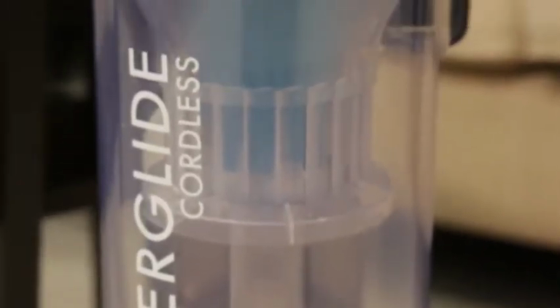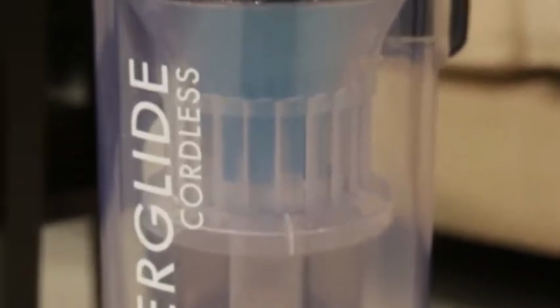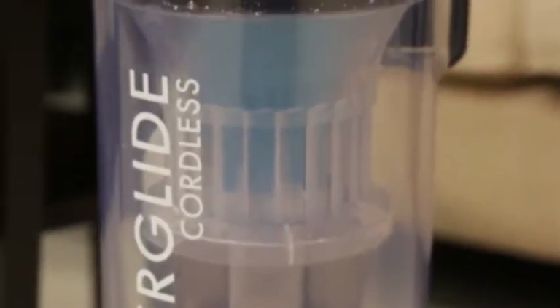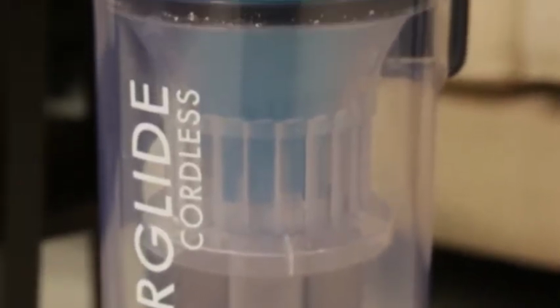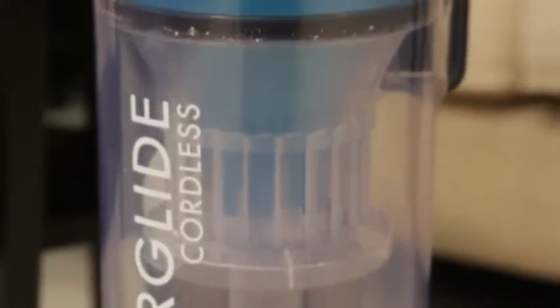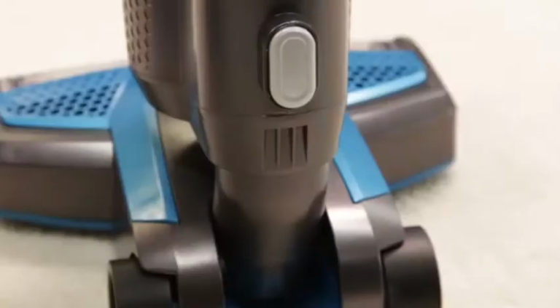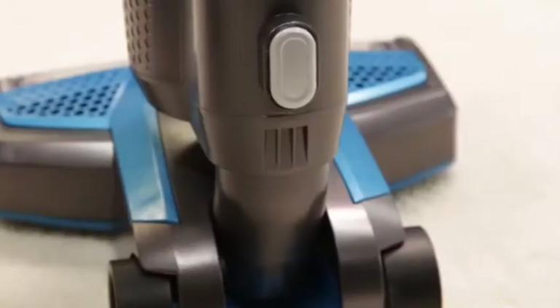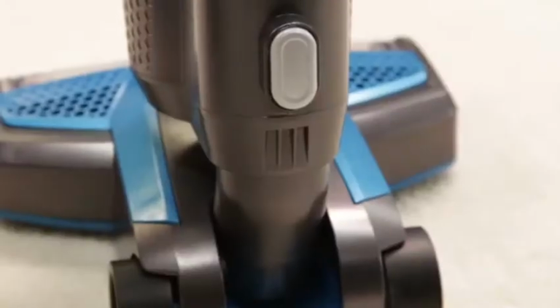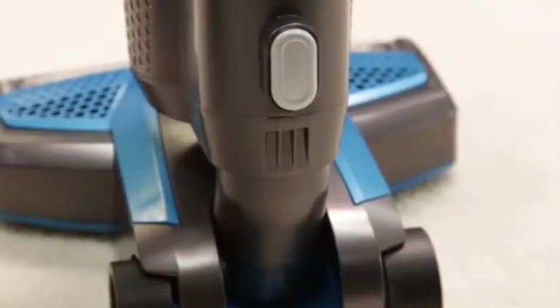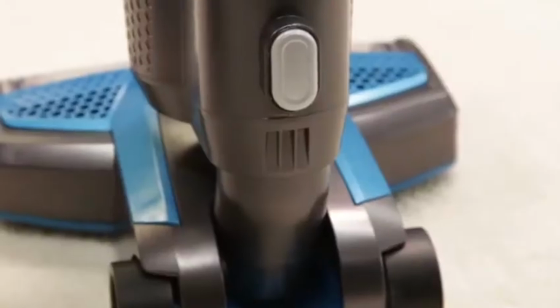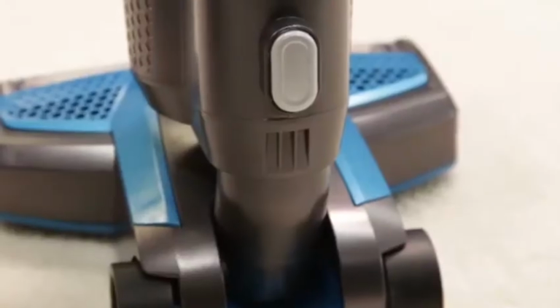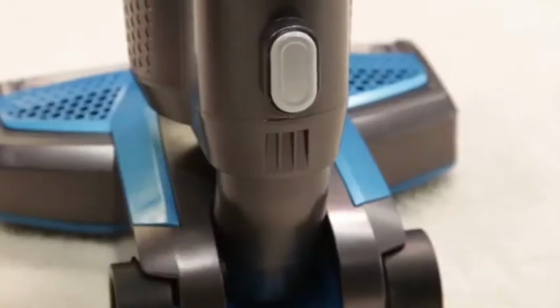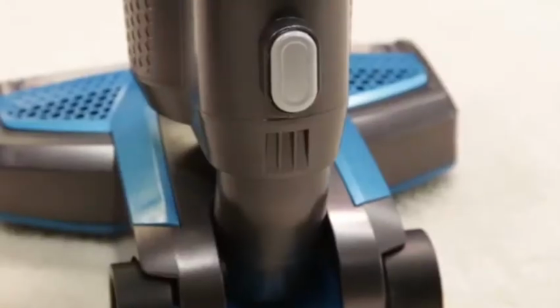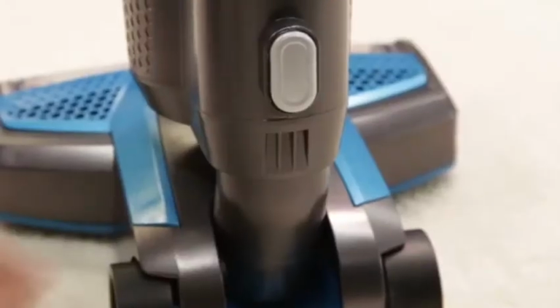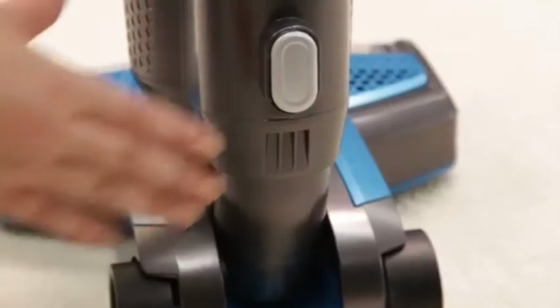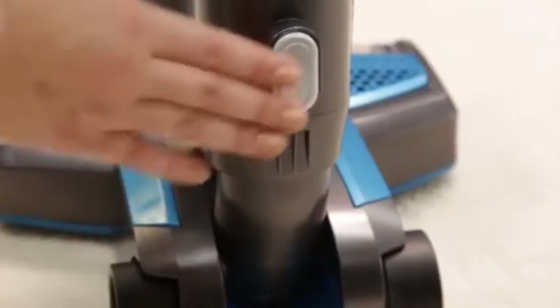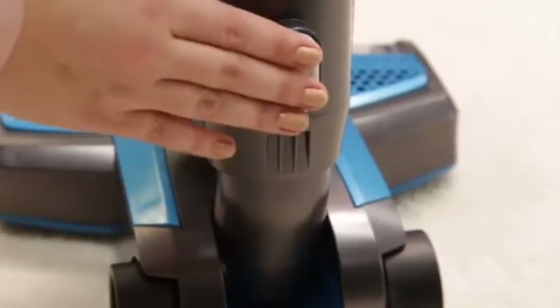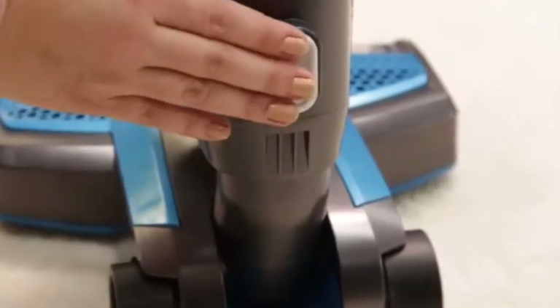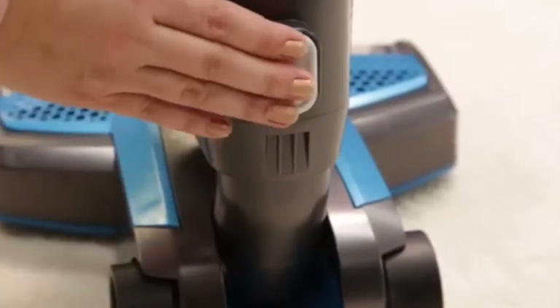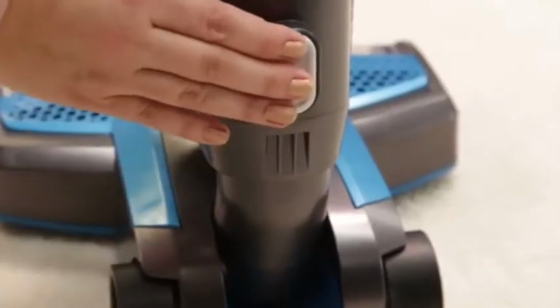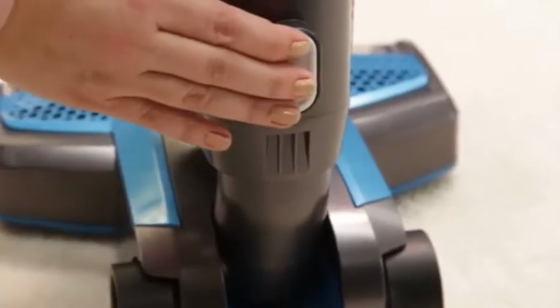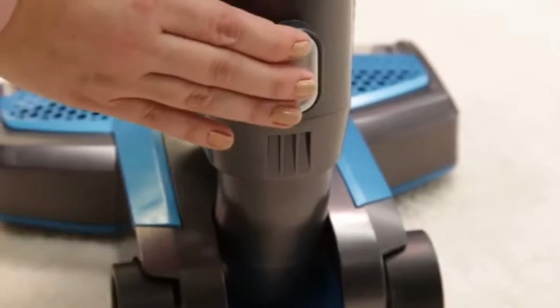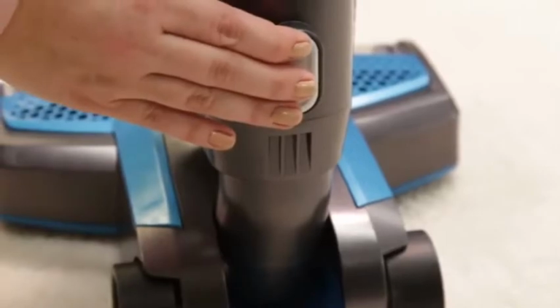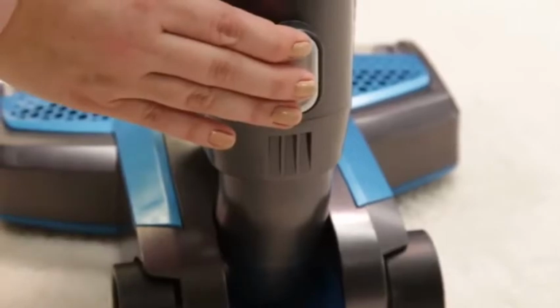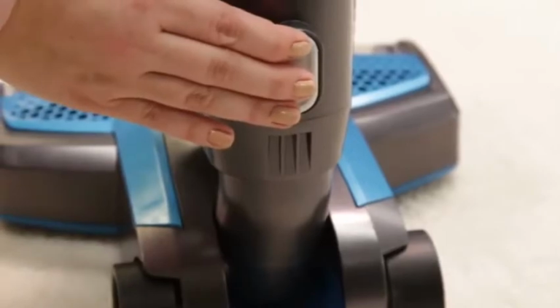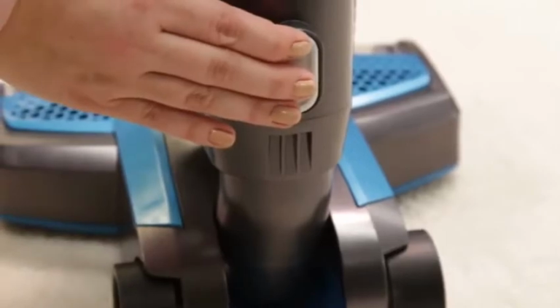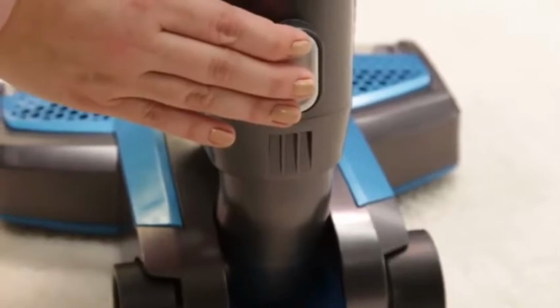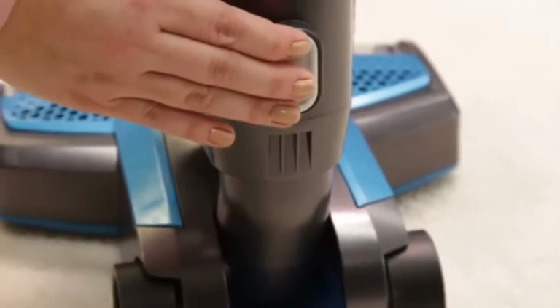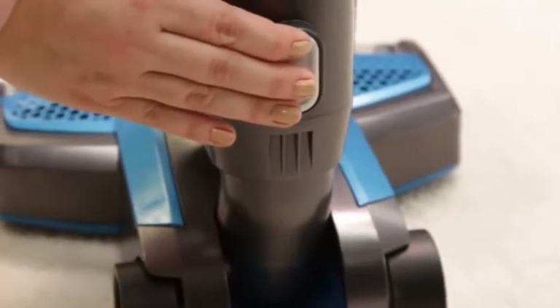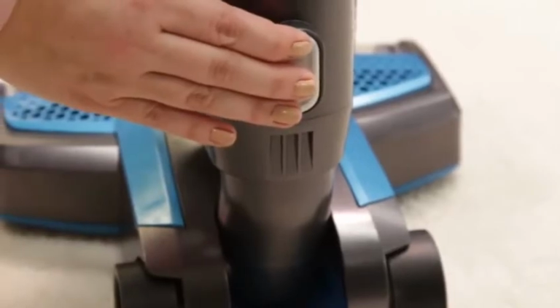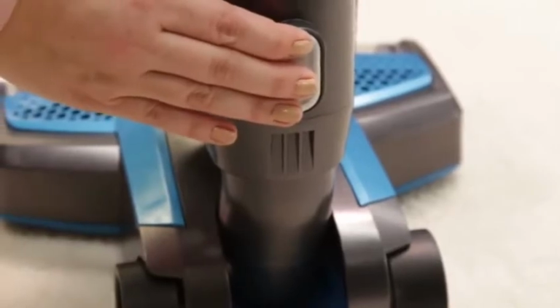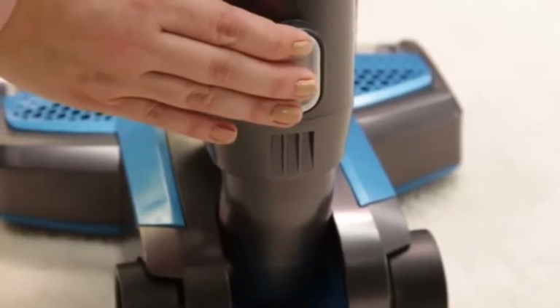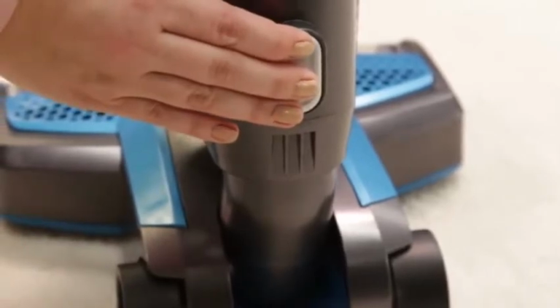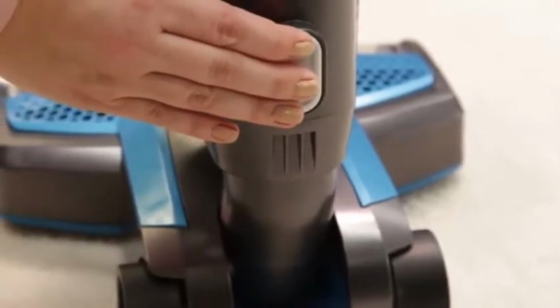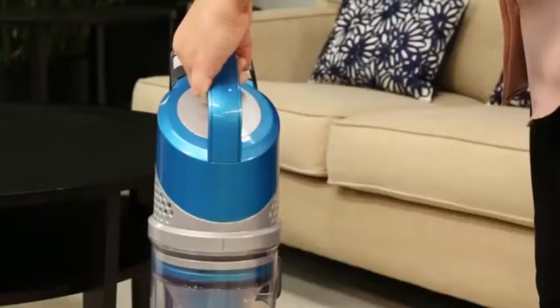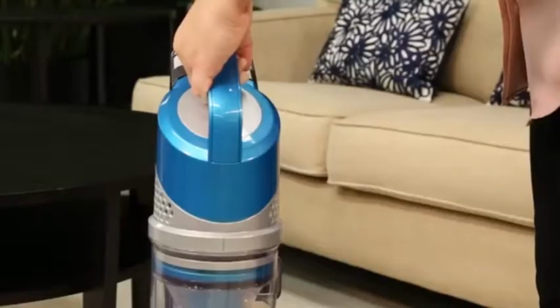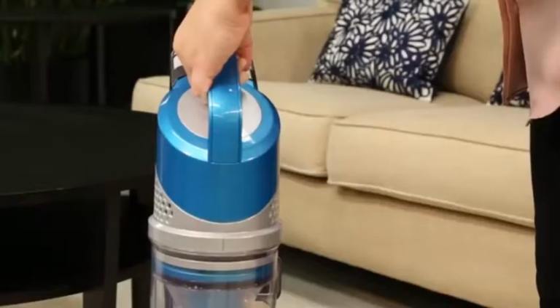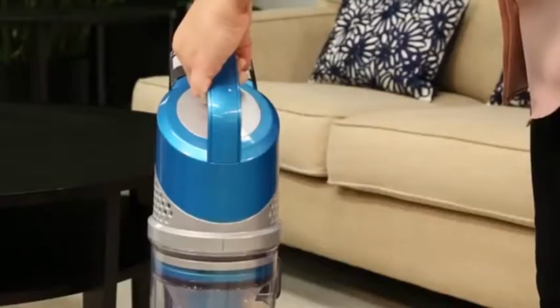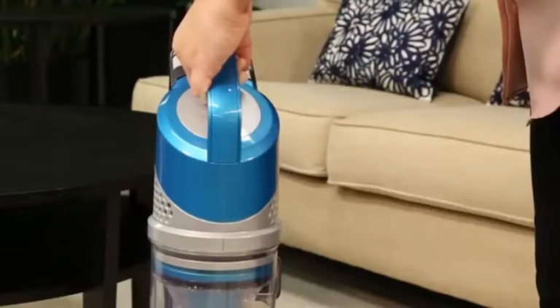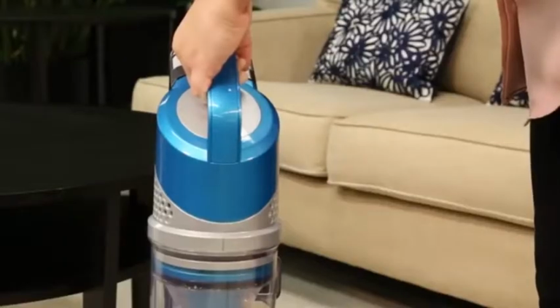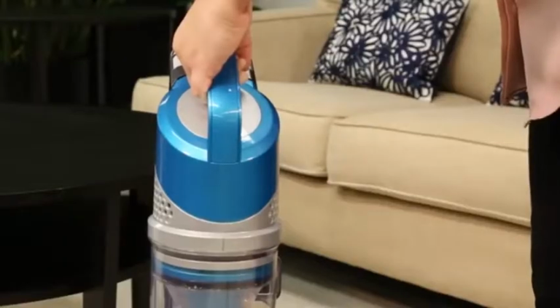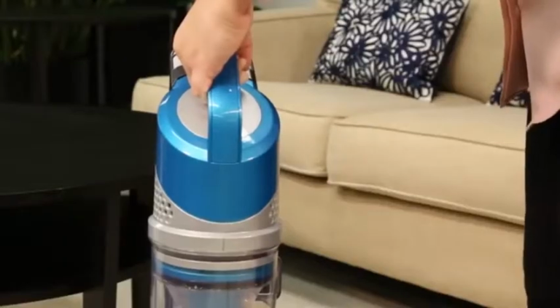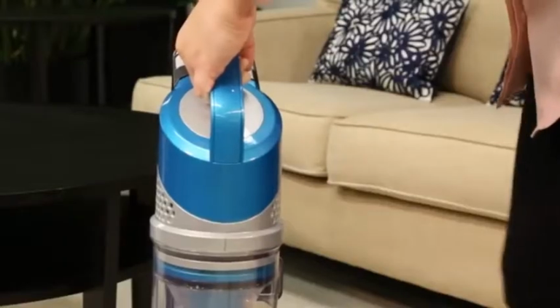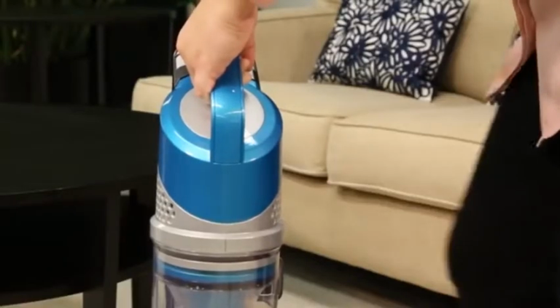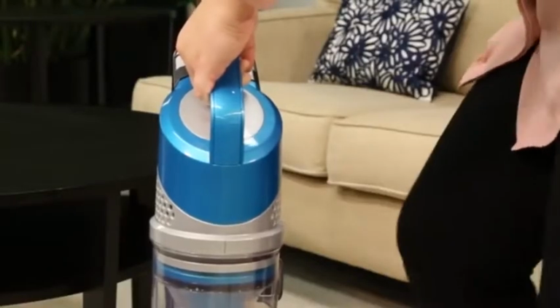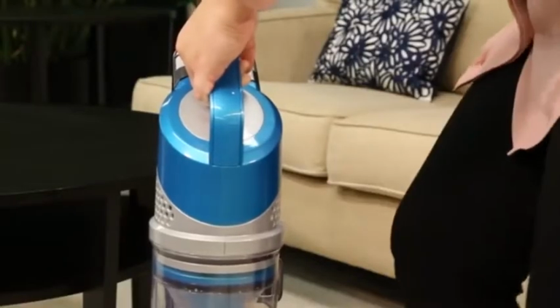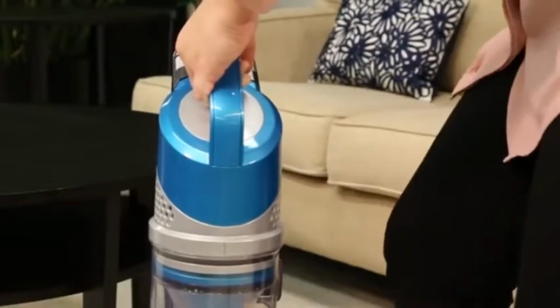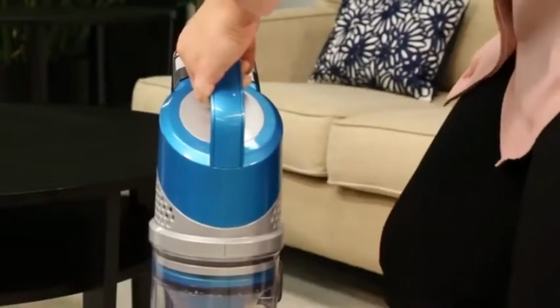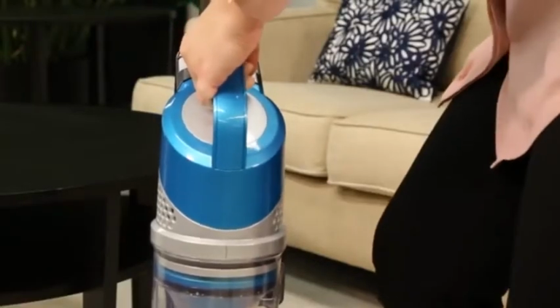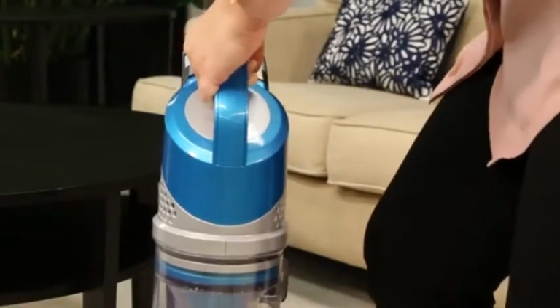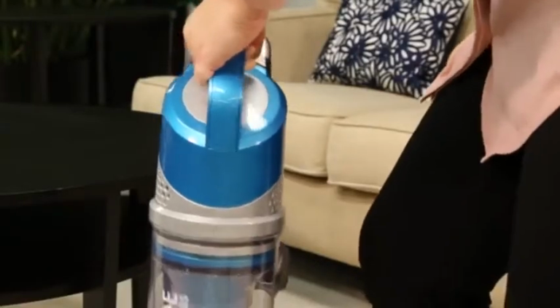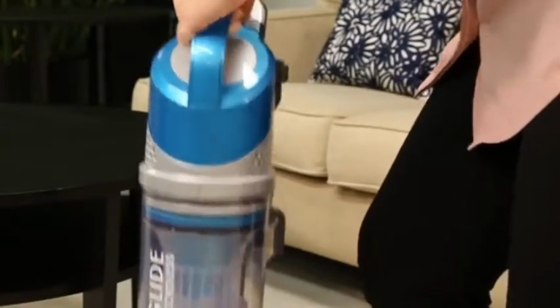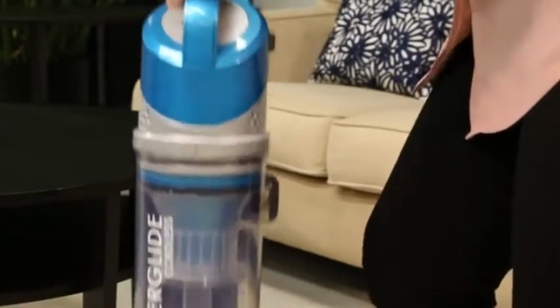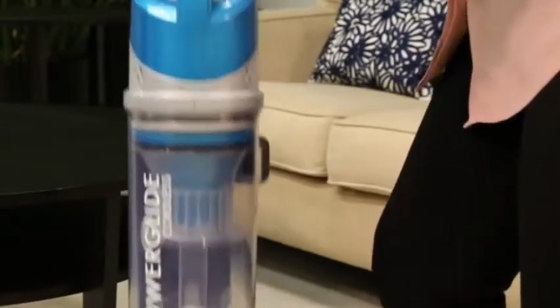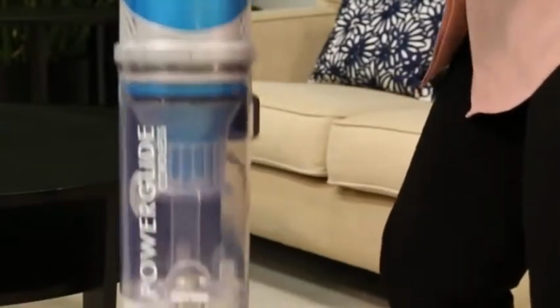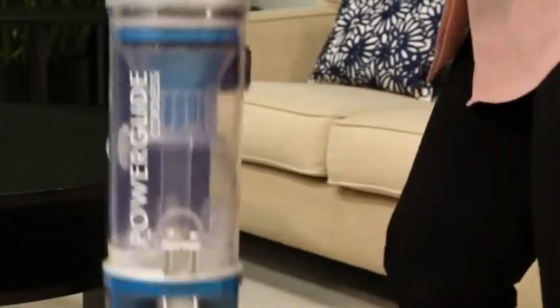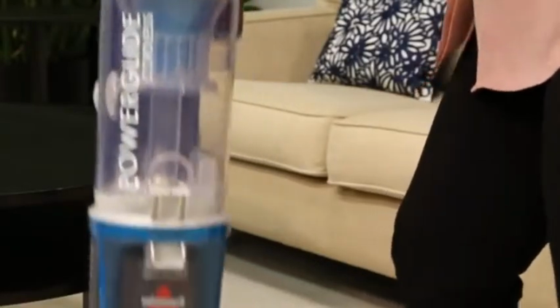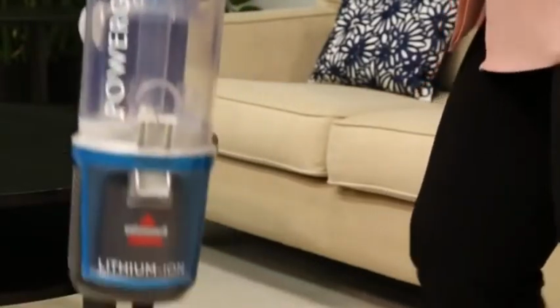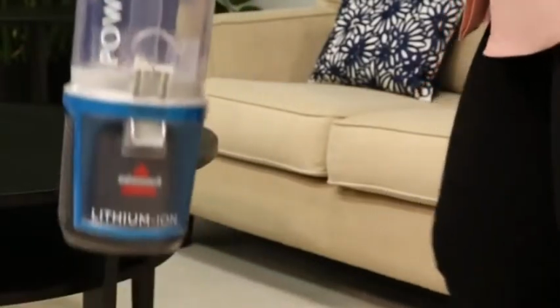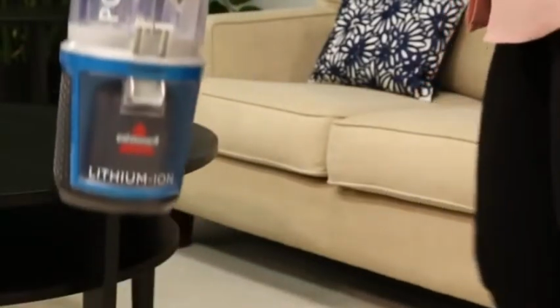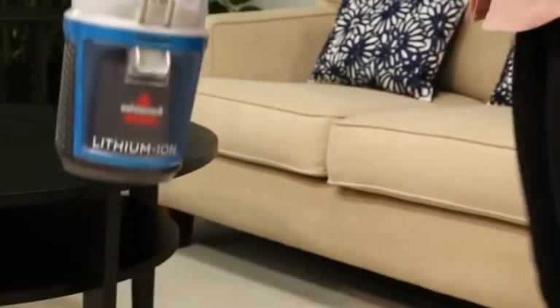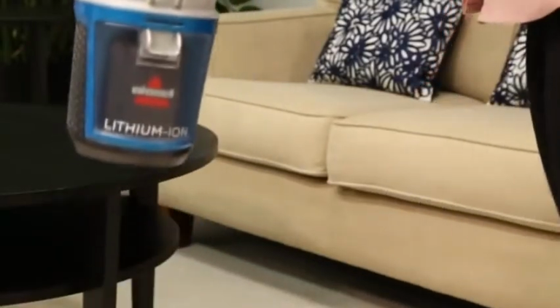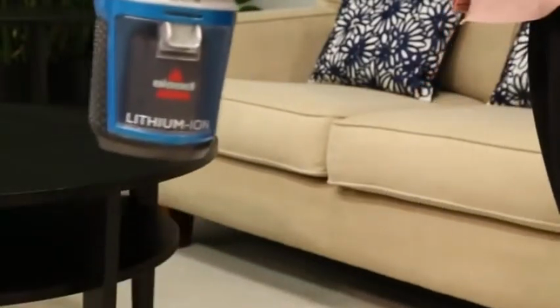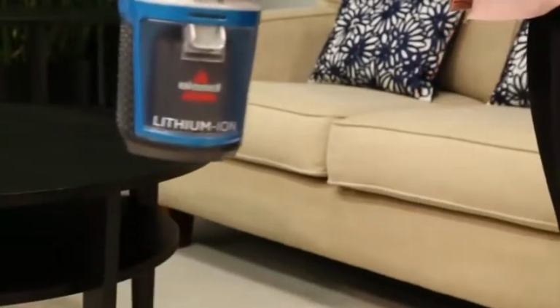For the quick release feature, press the button on the back of the machine to detach it from the base of the unit.